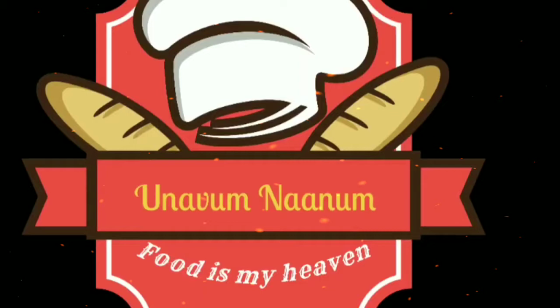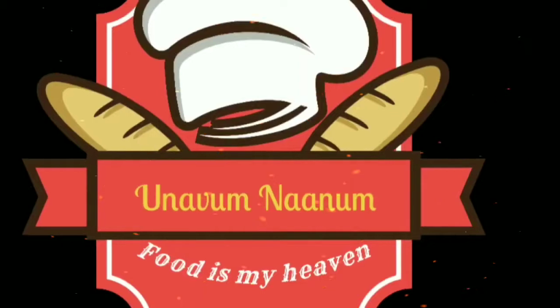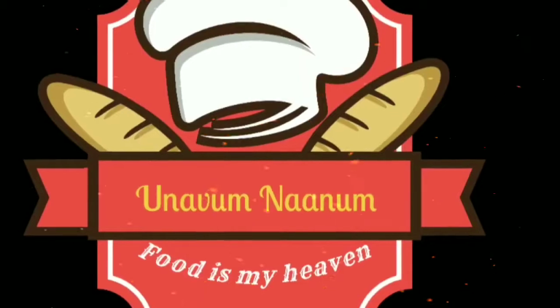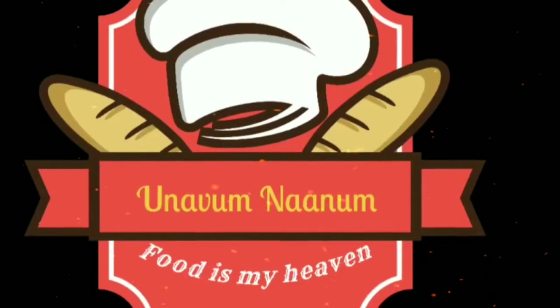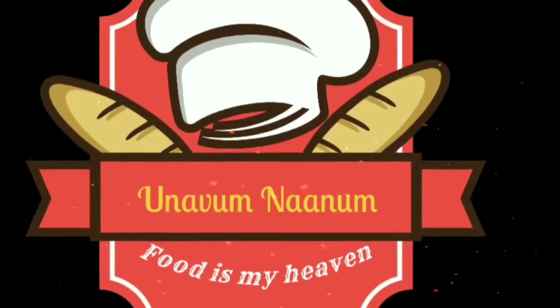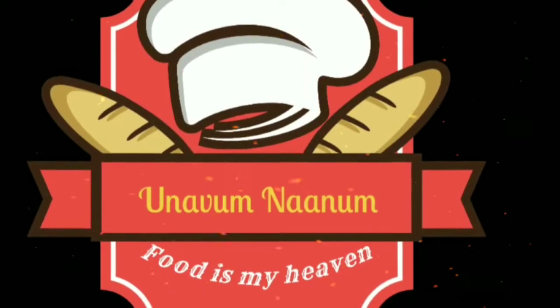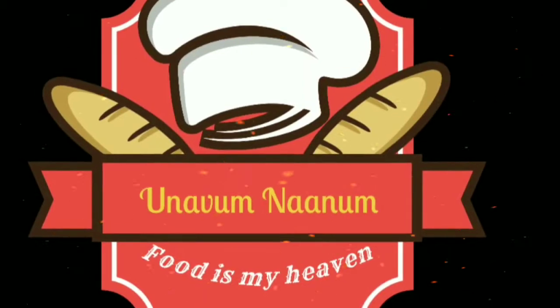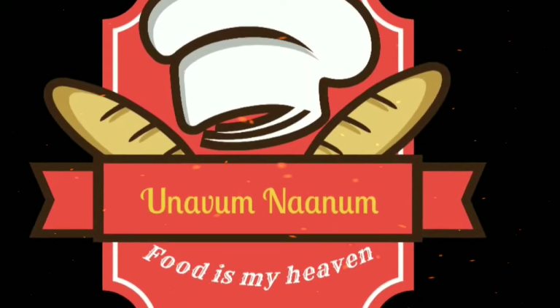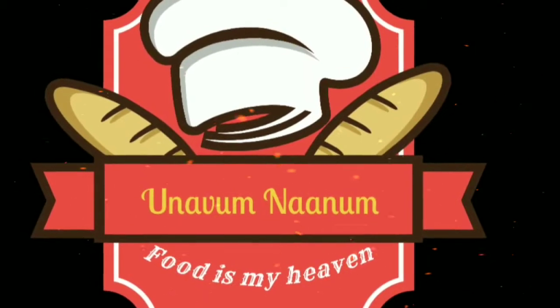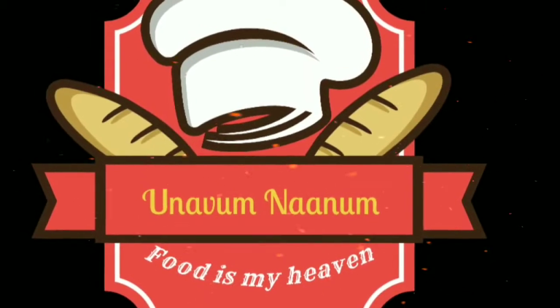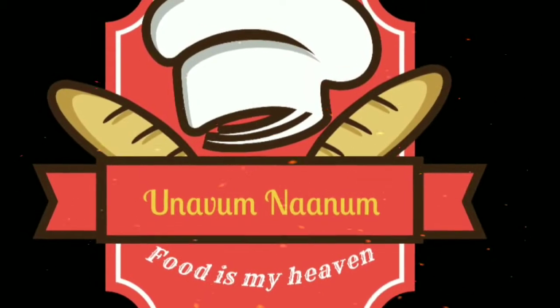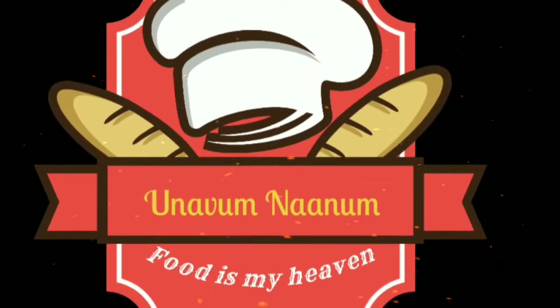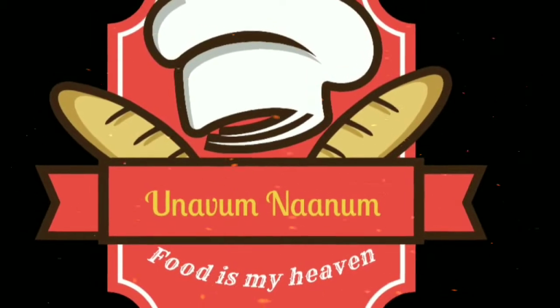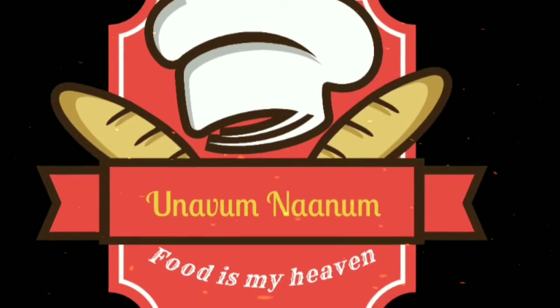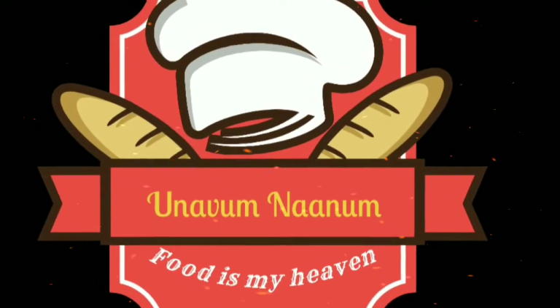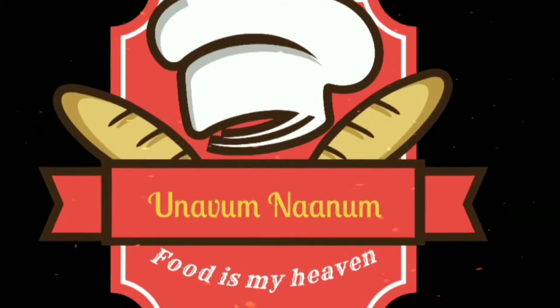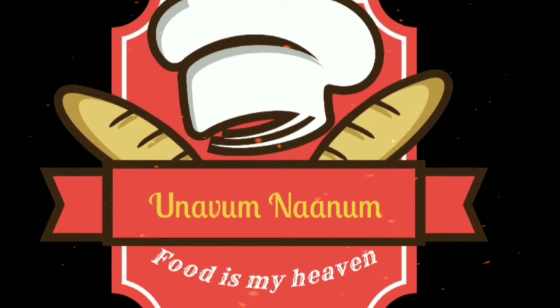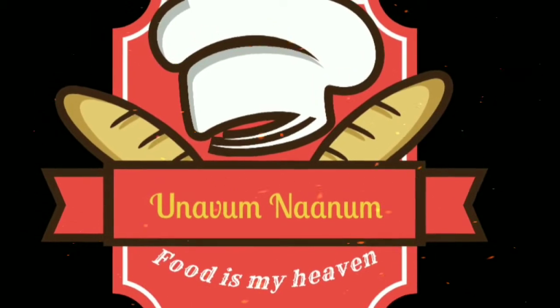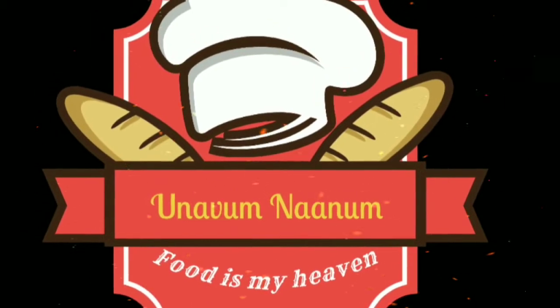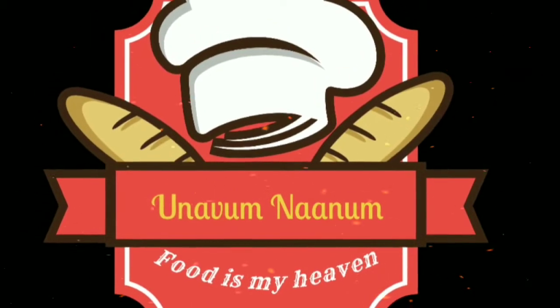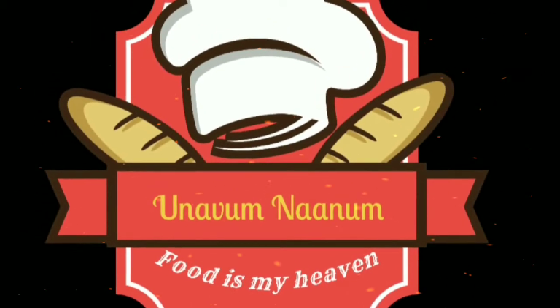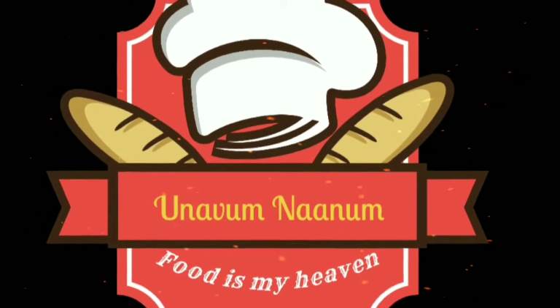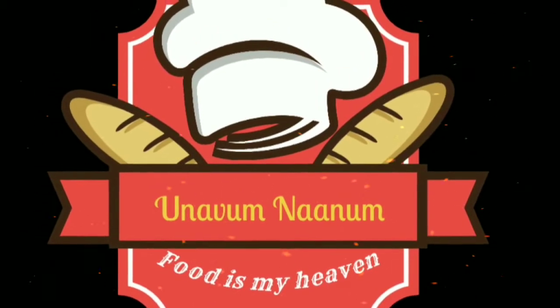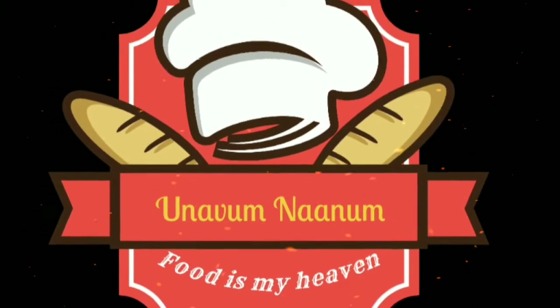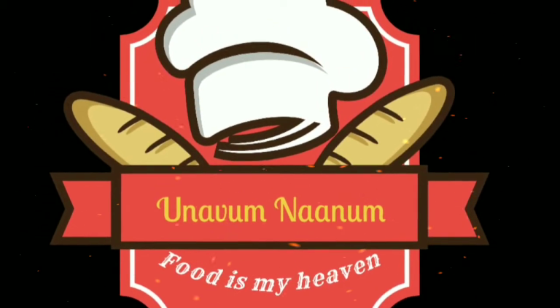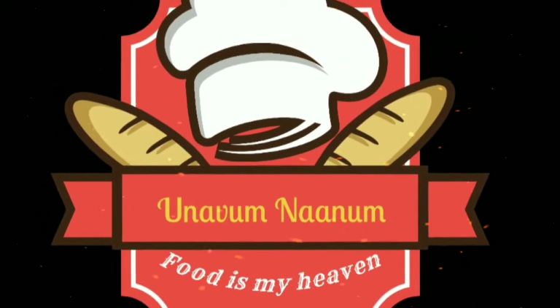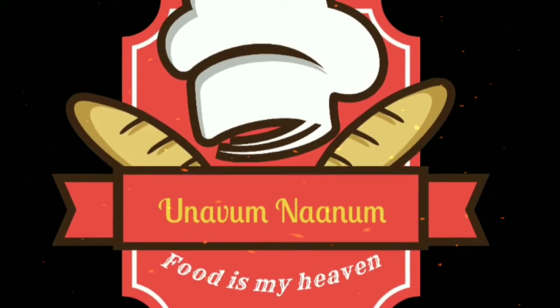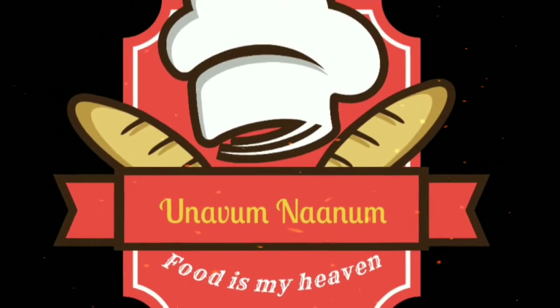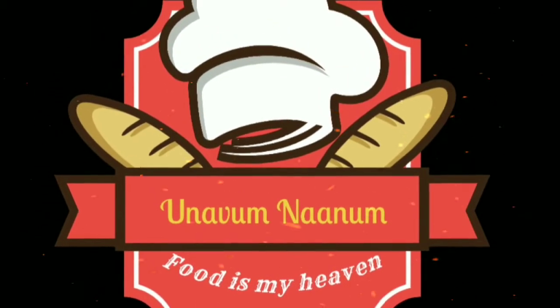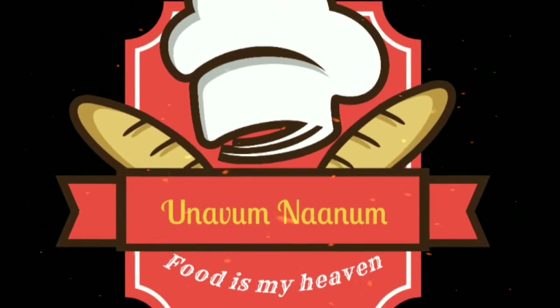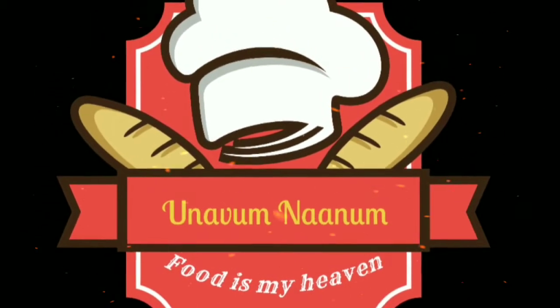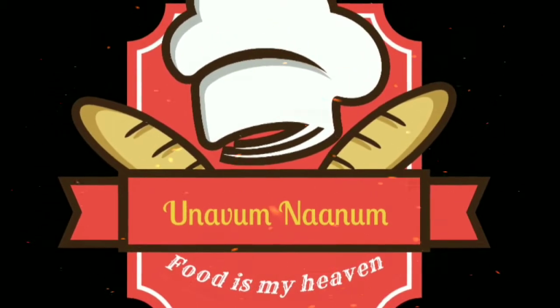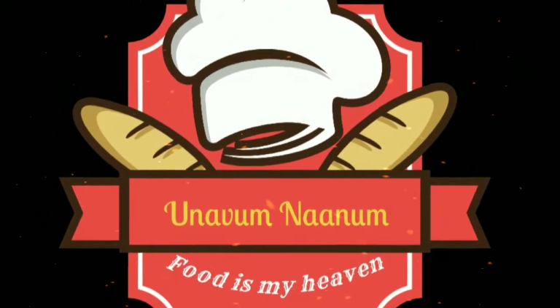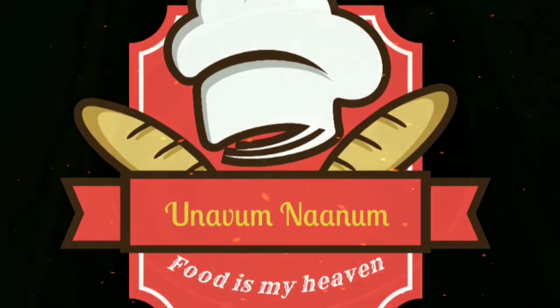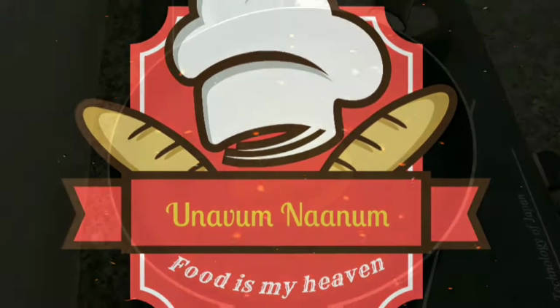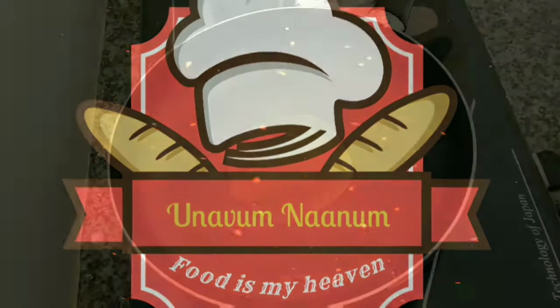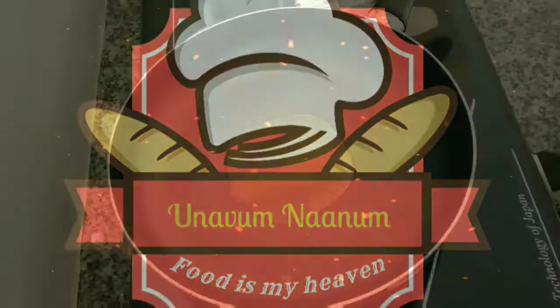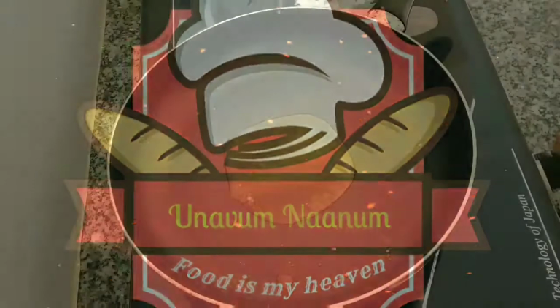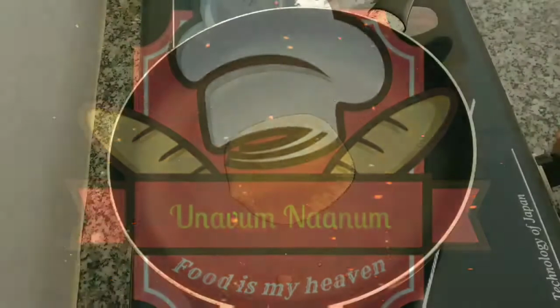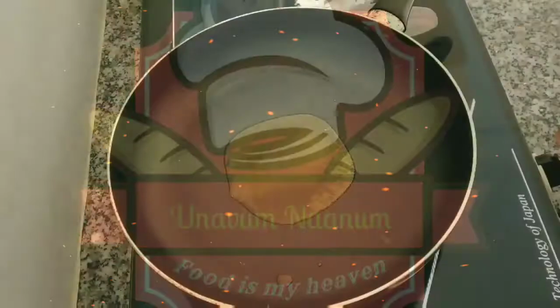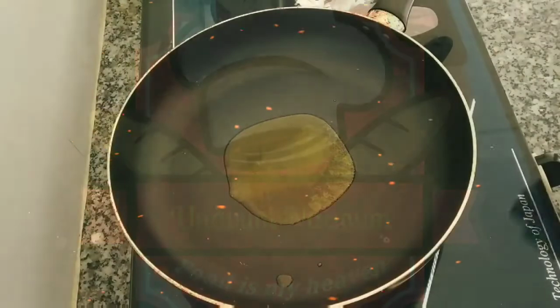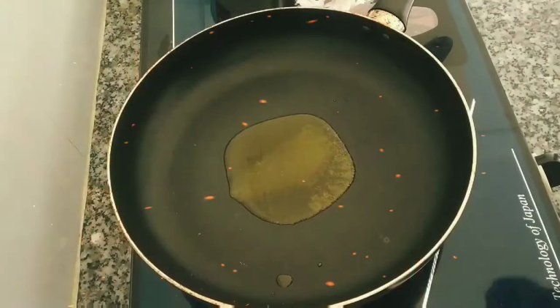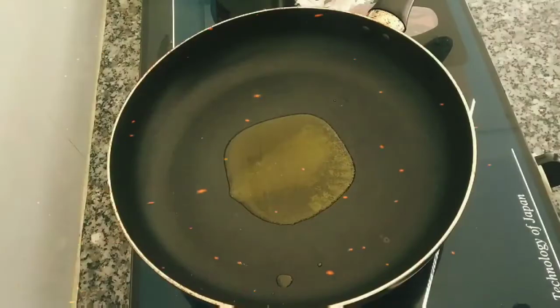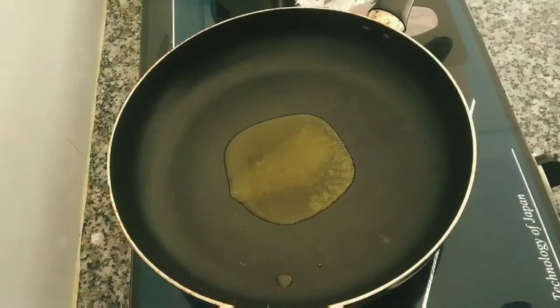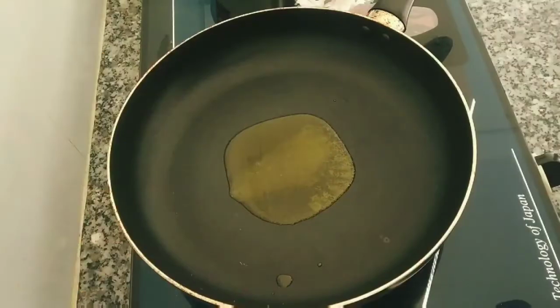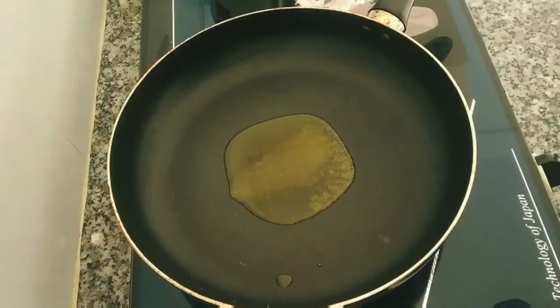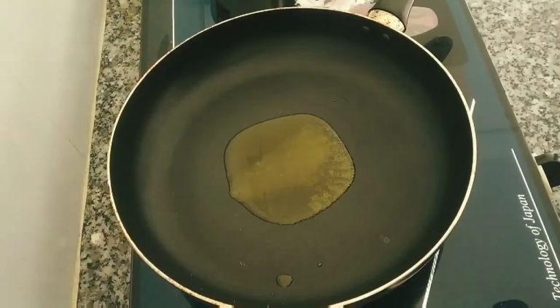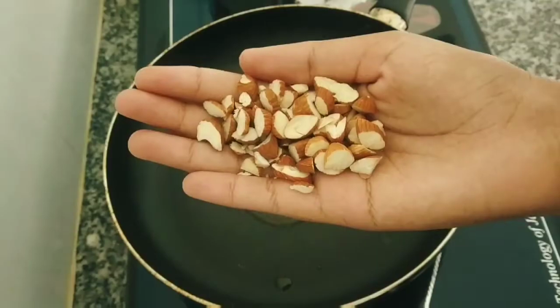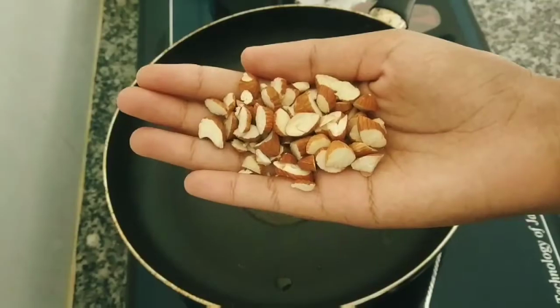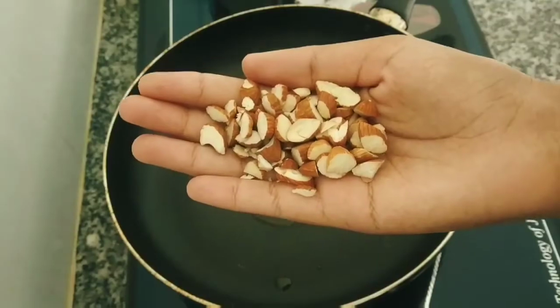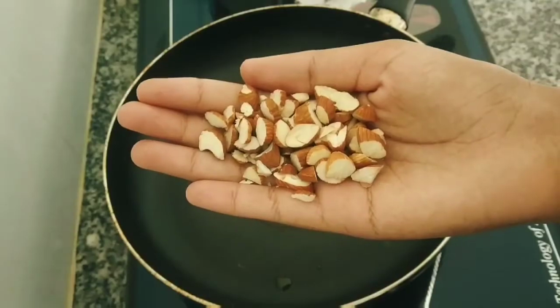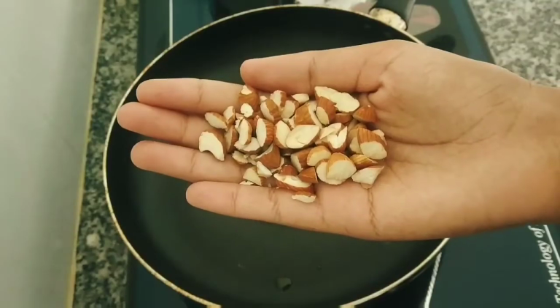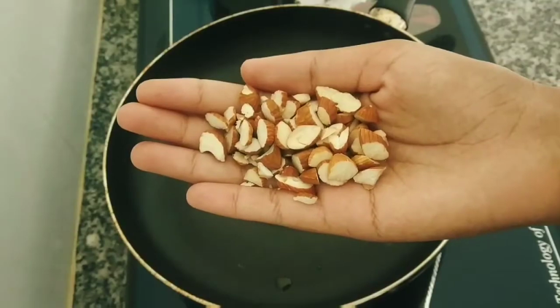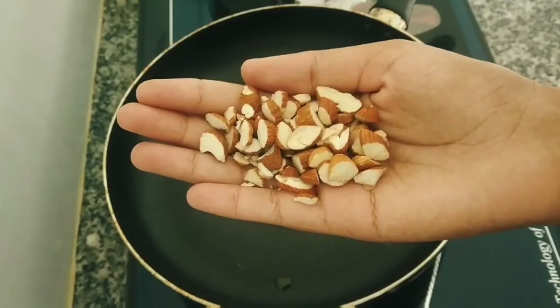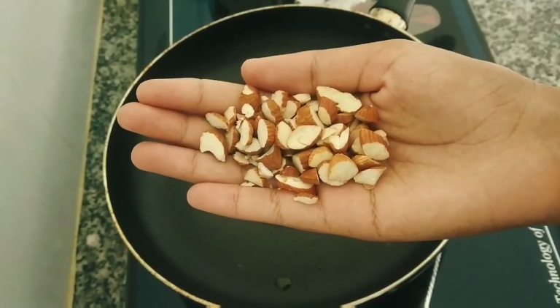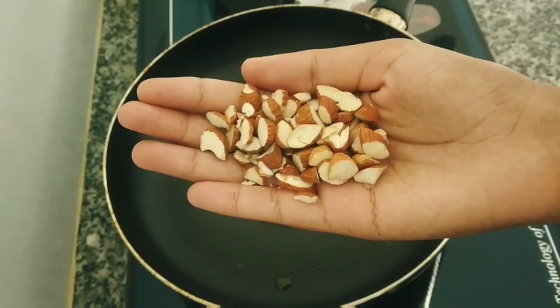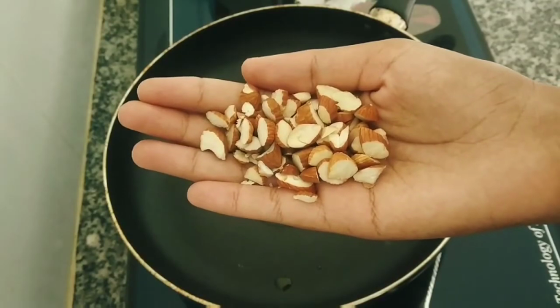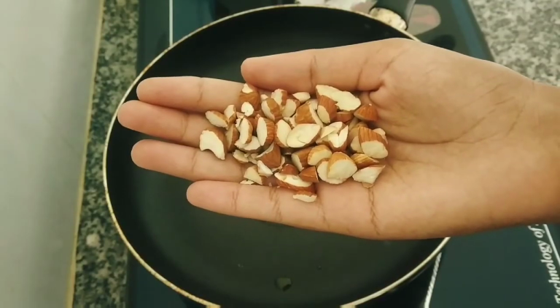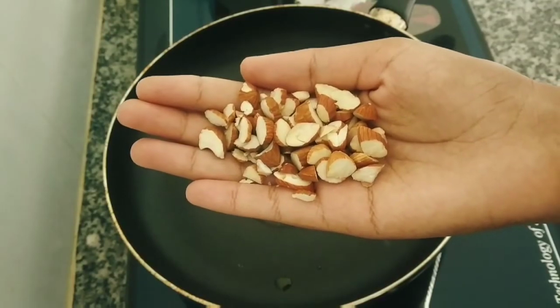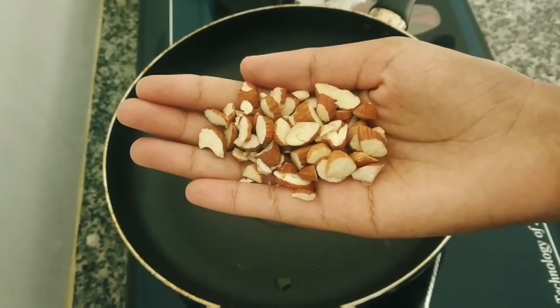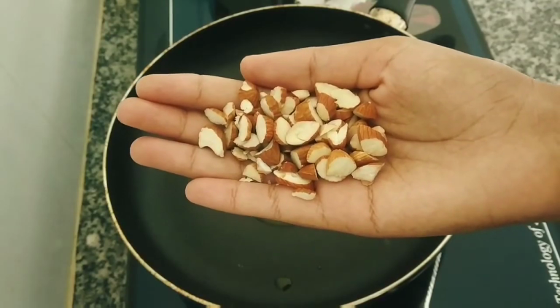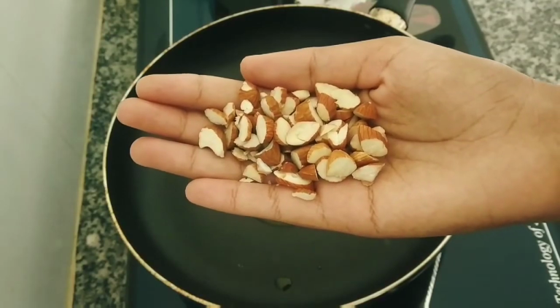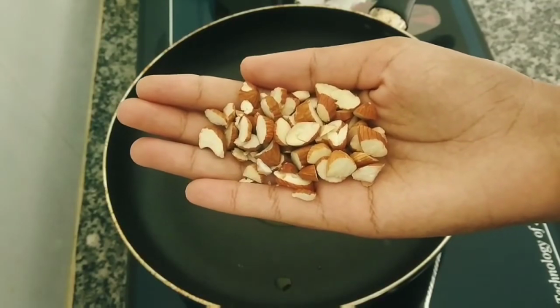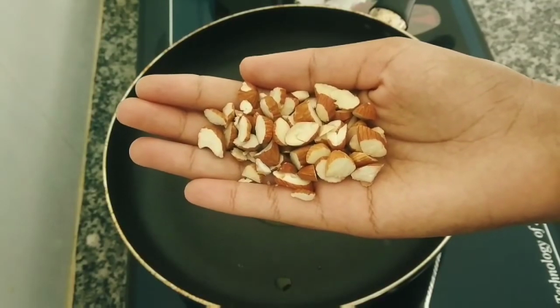Hi friends, welcome to Unaphoom Nanu. I am here in Tamil Nadu. Now I am going to talk about pineapple casserole.